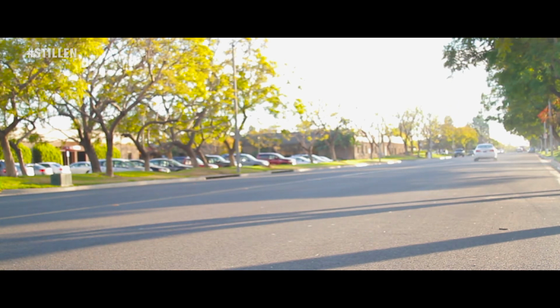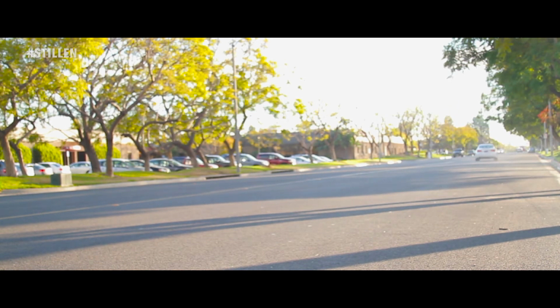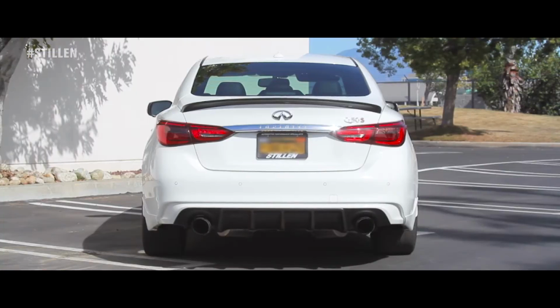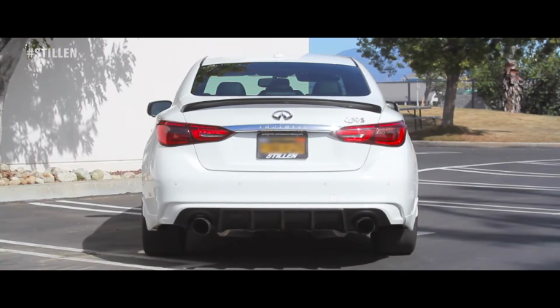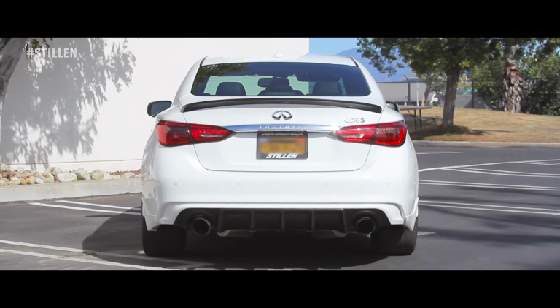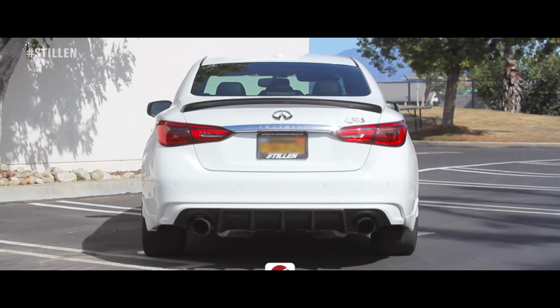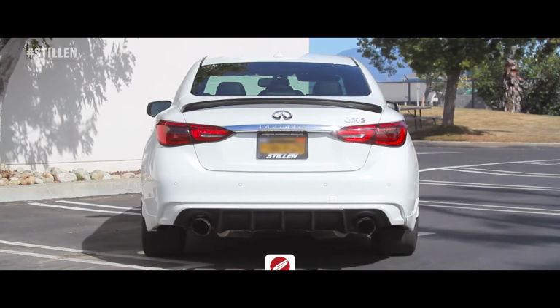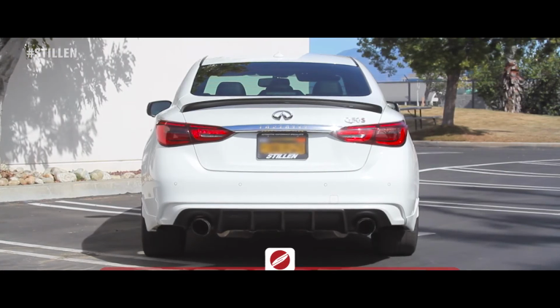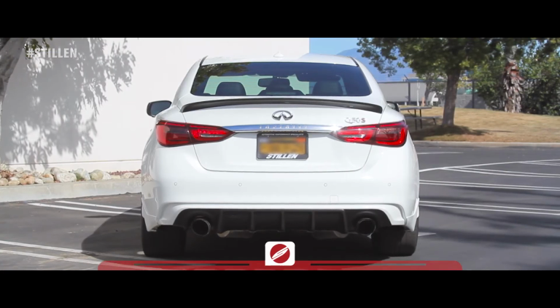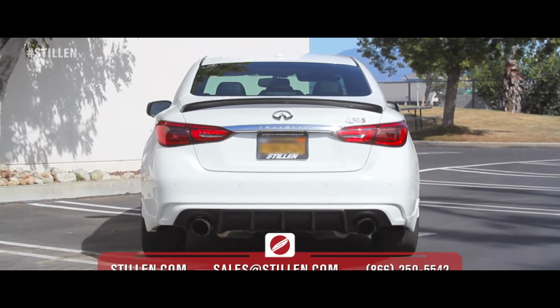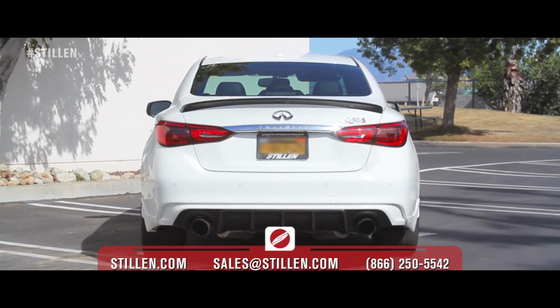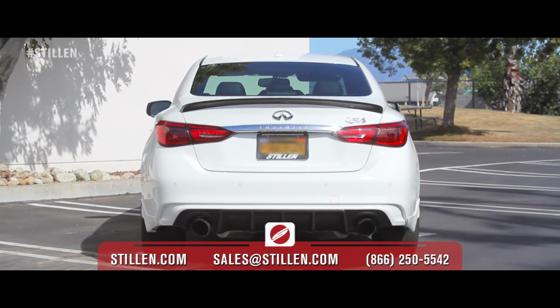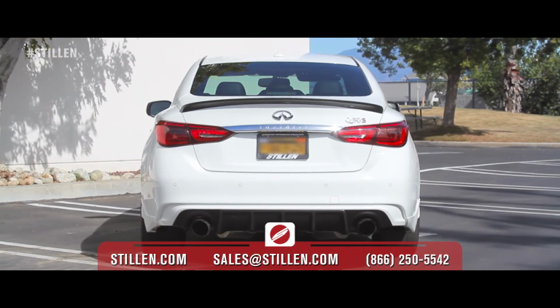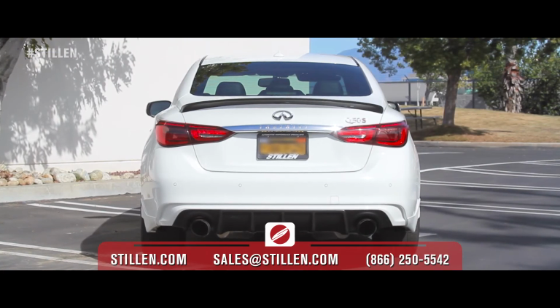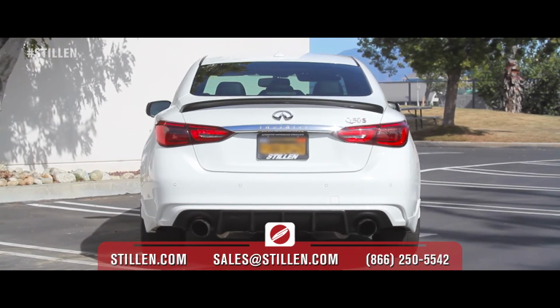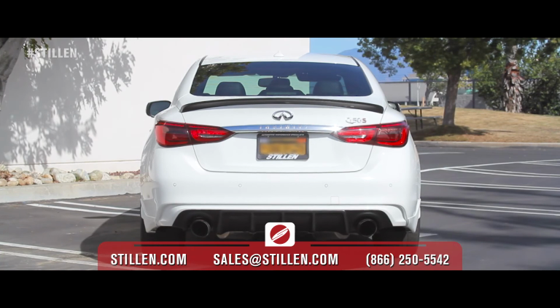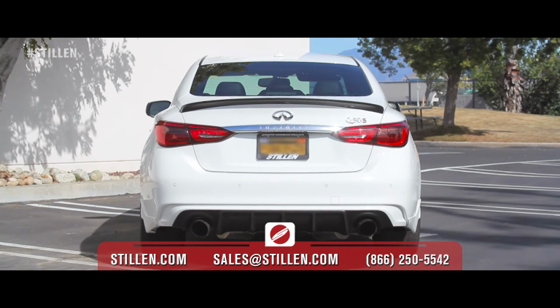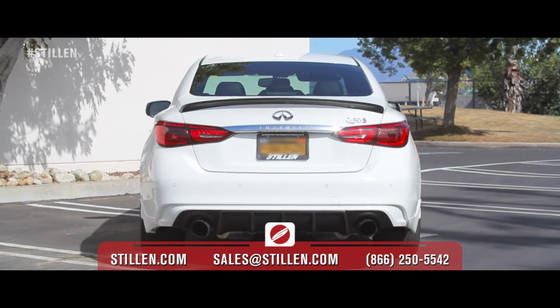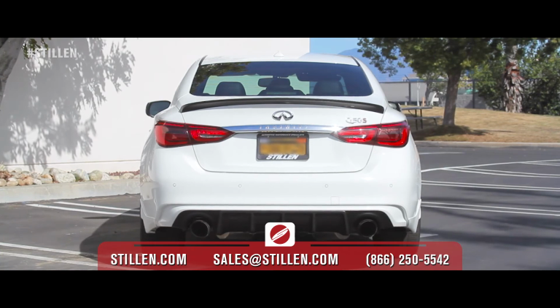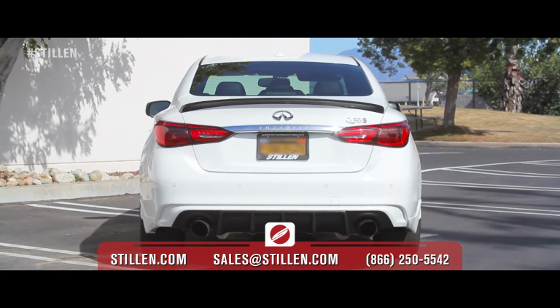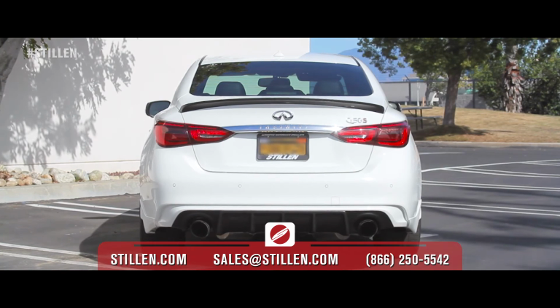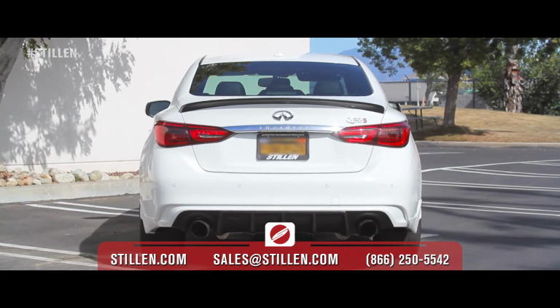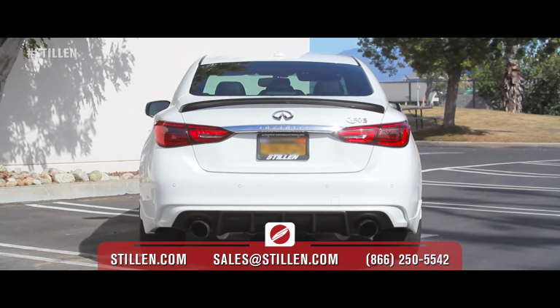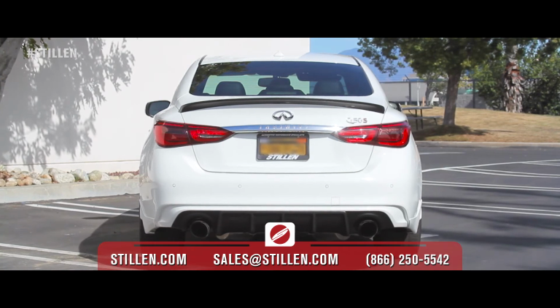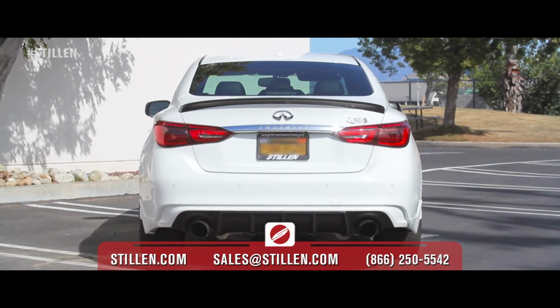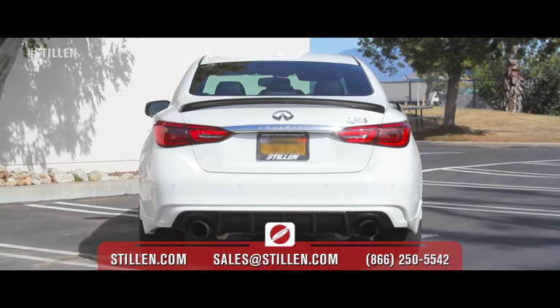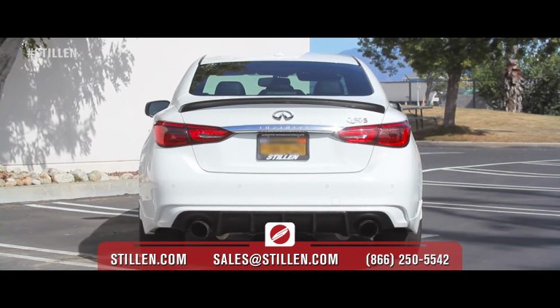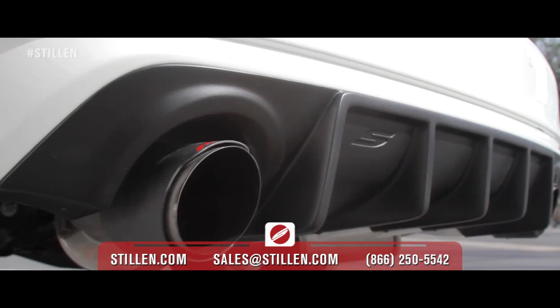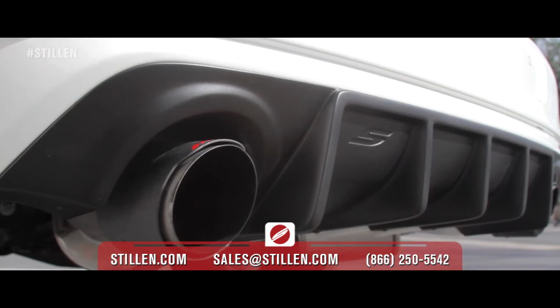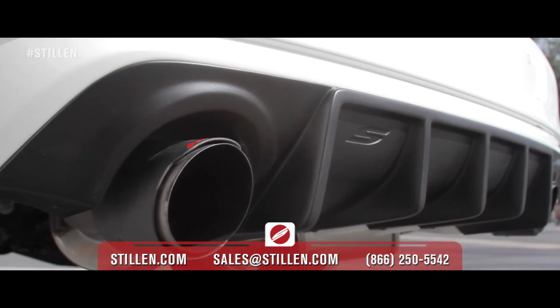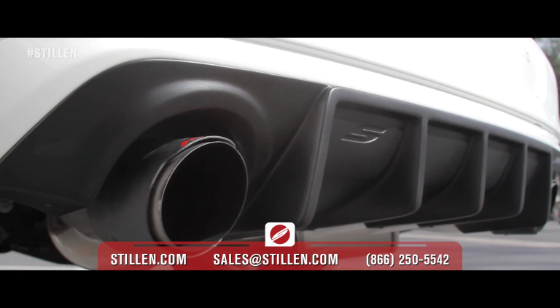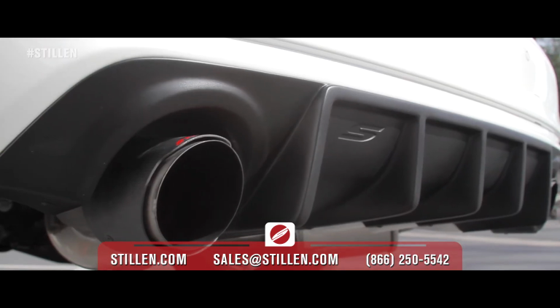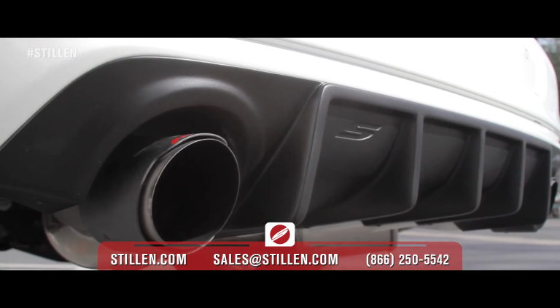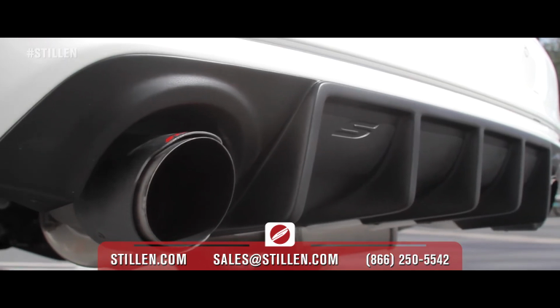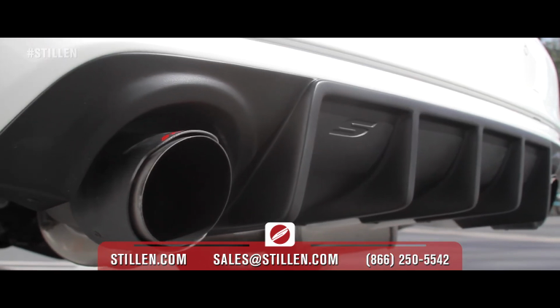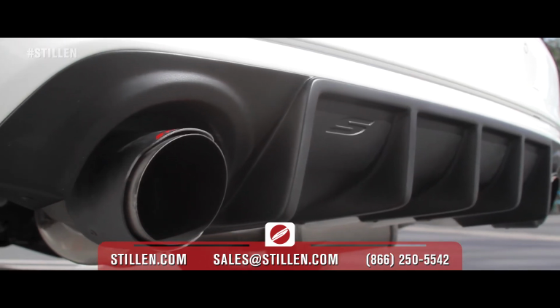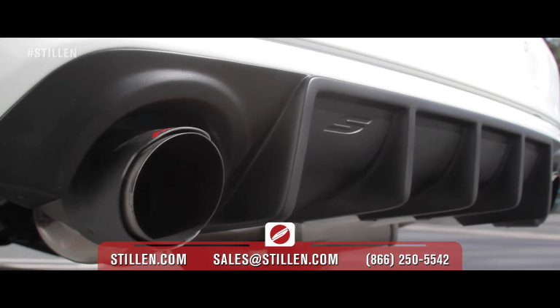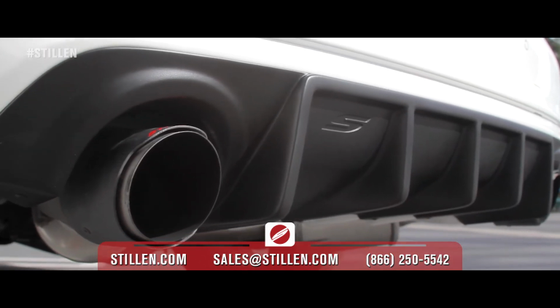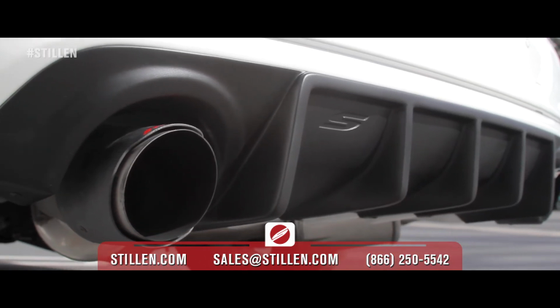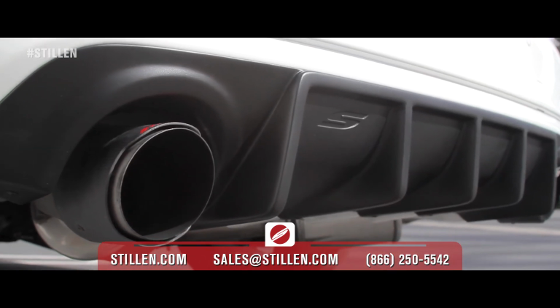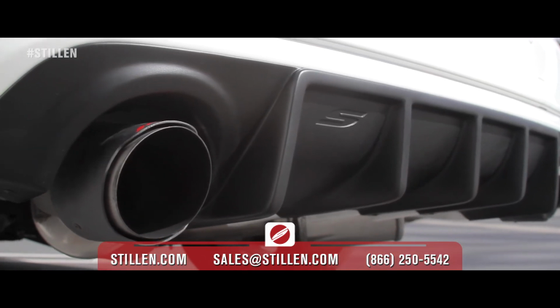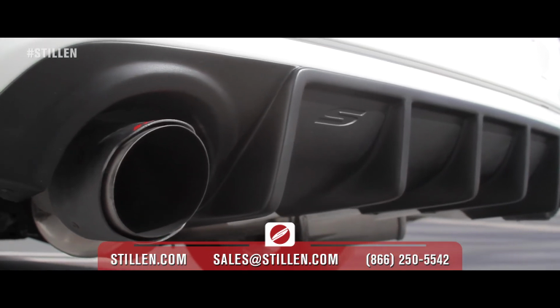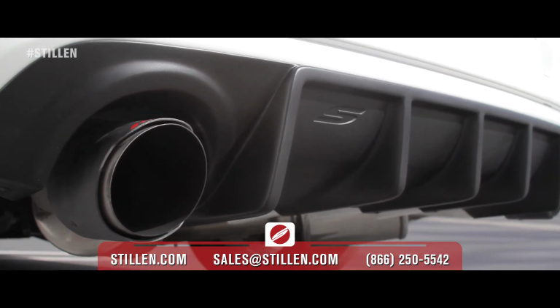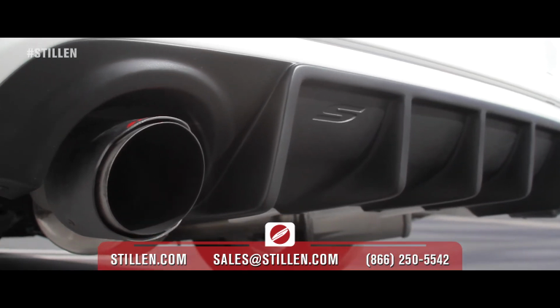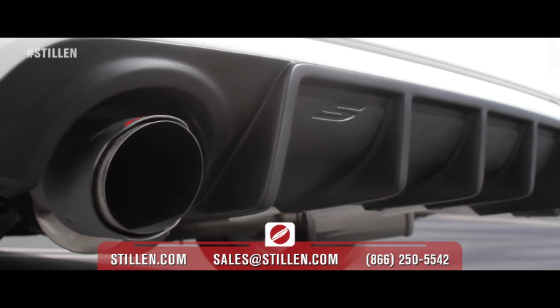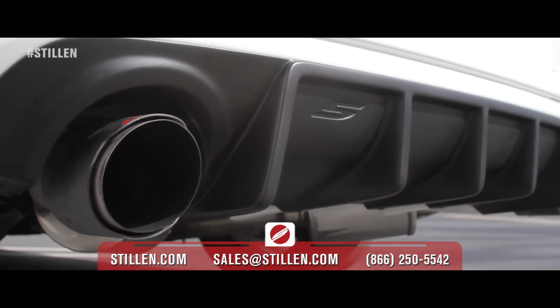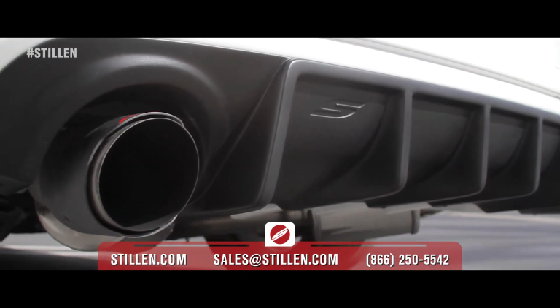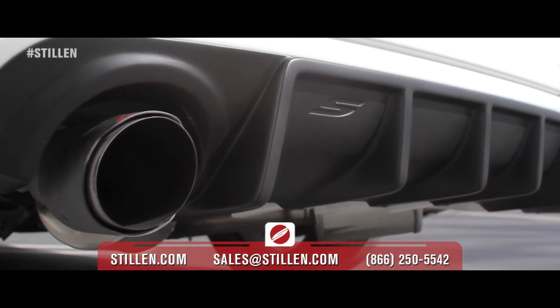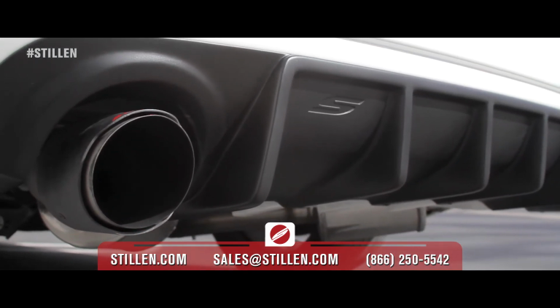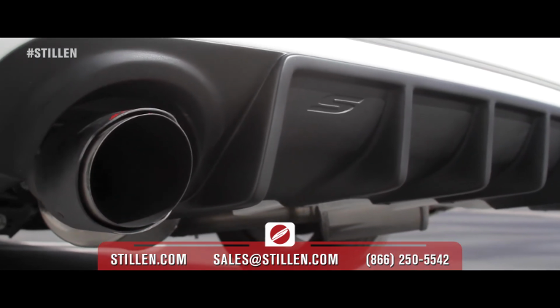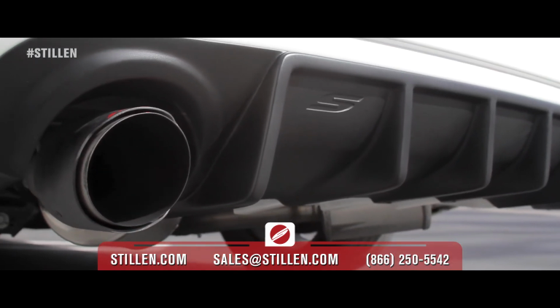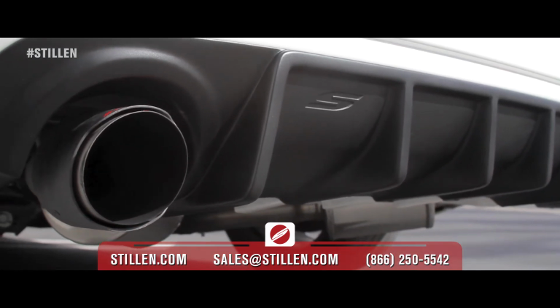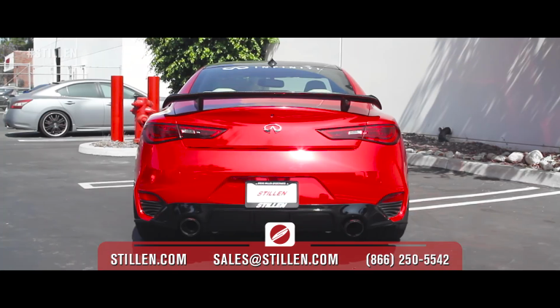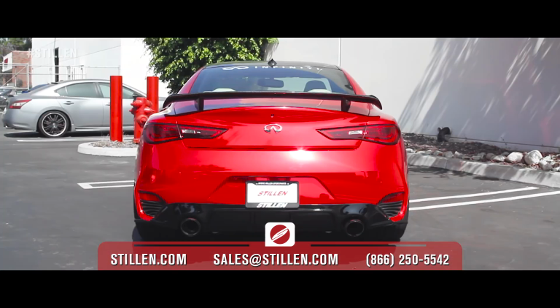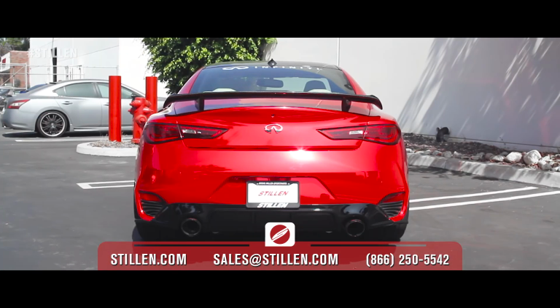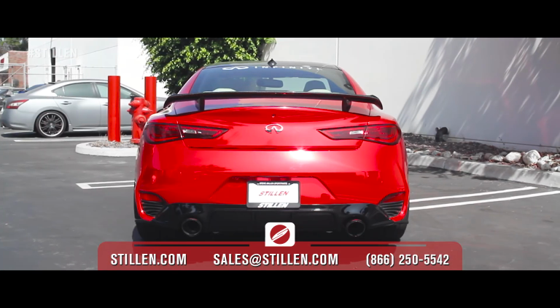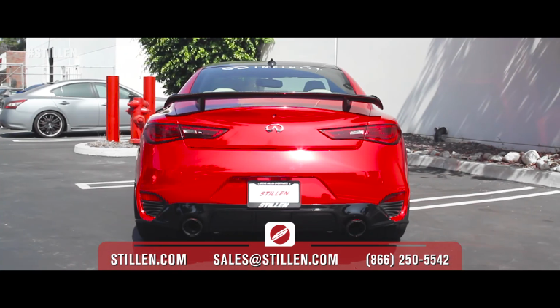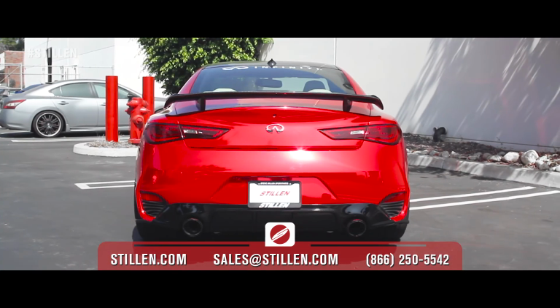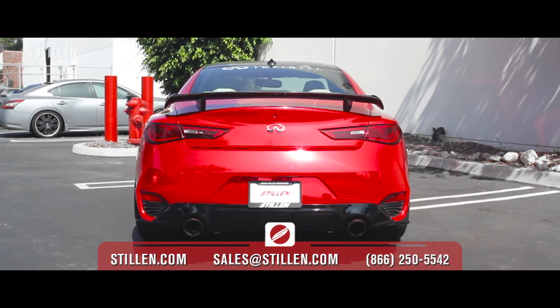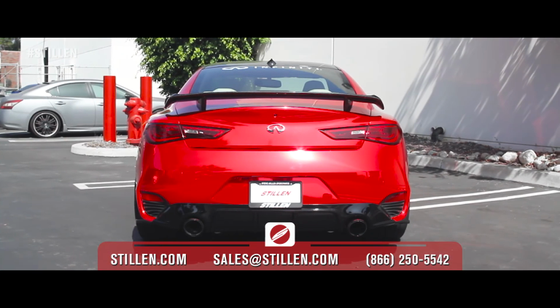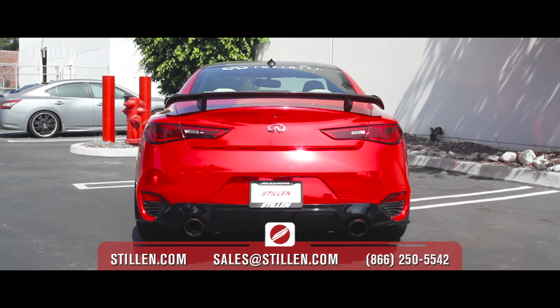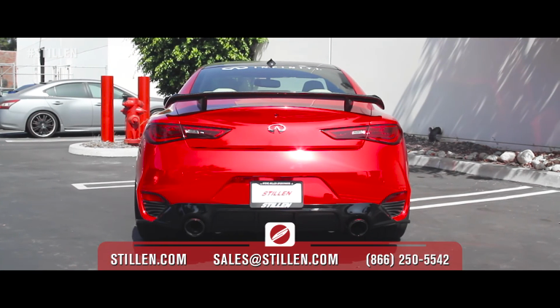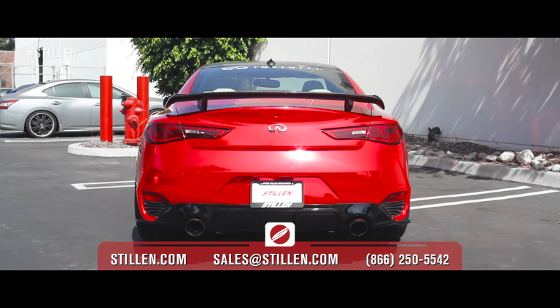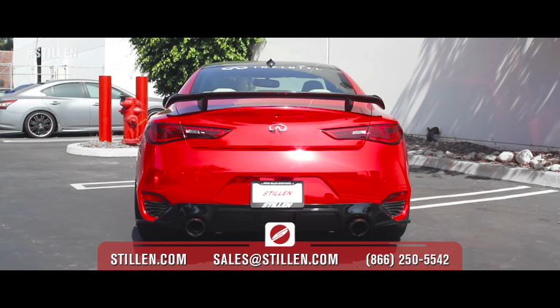If you have any questions about Stillen Q50, Q60, or any other products, please give one of our veteran performance experts a call today.